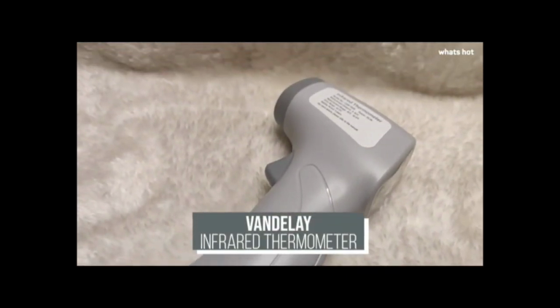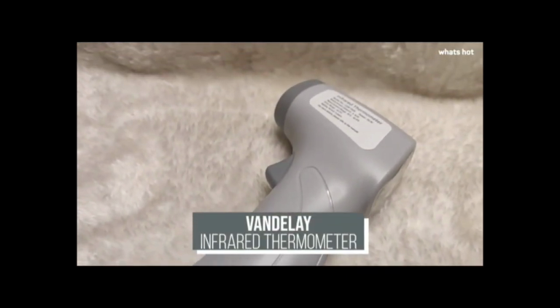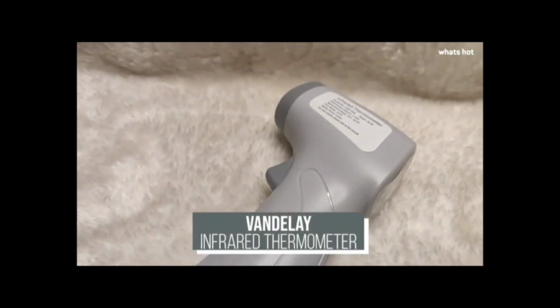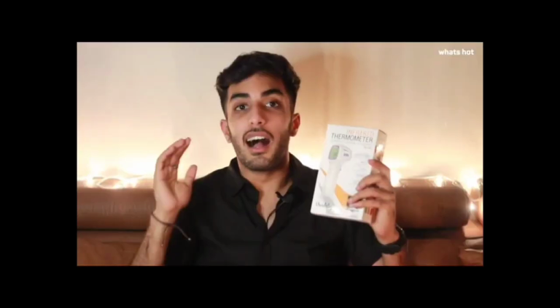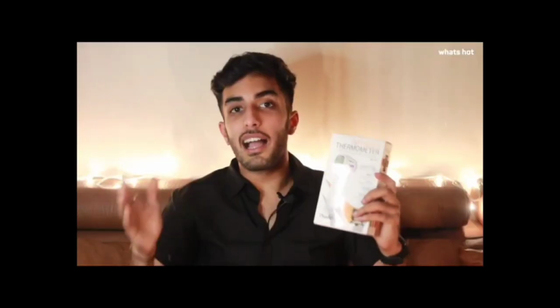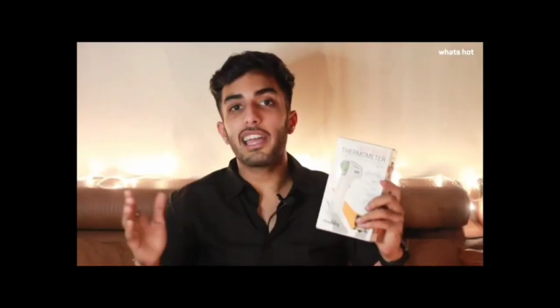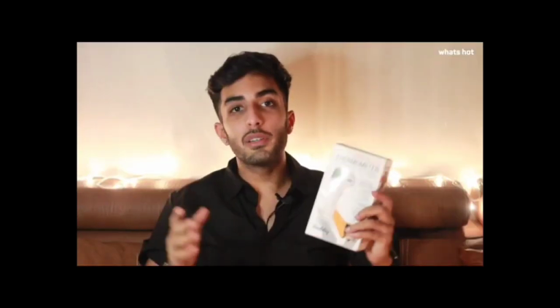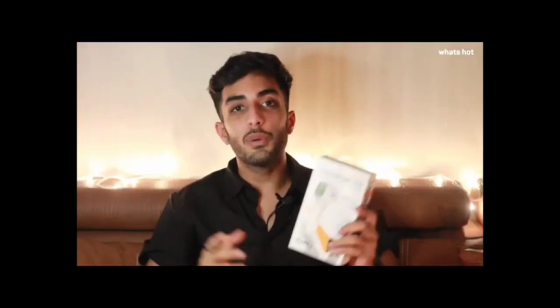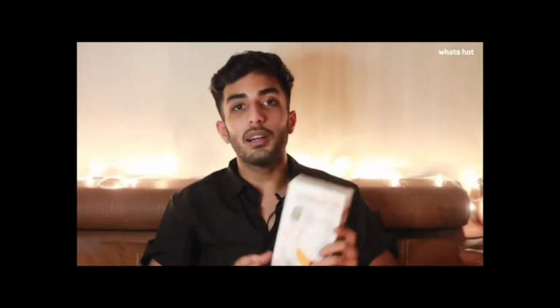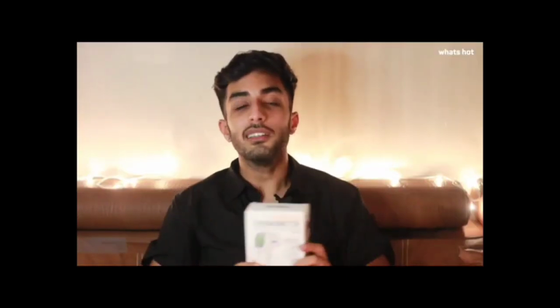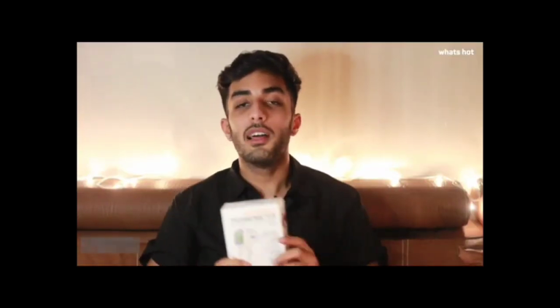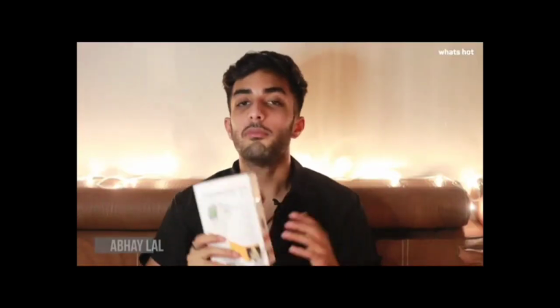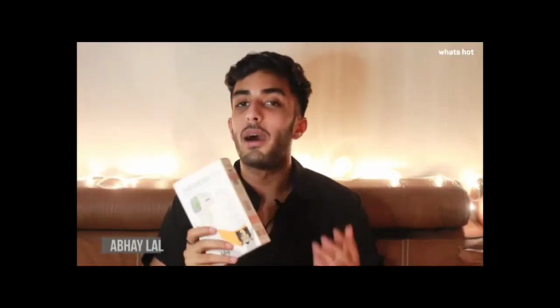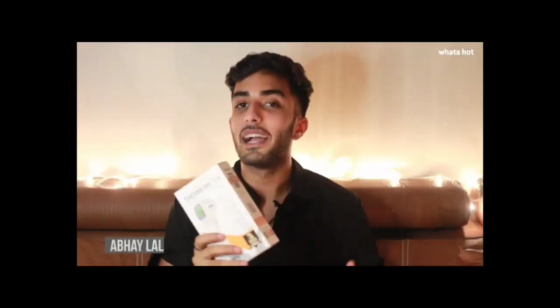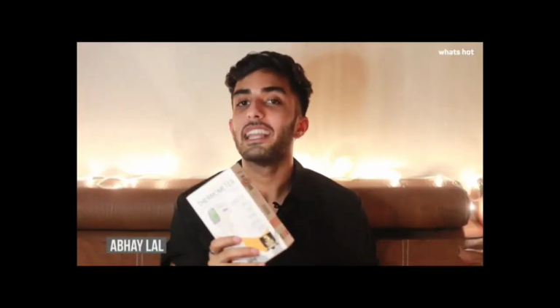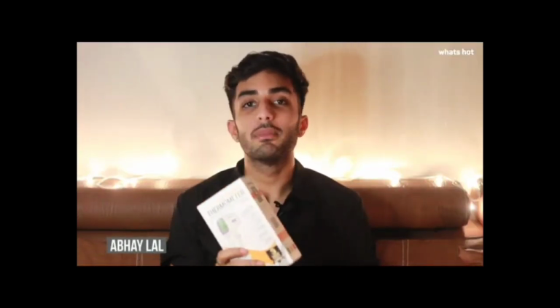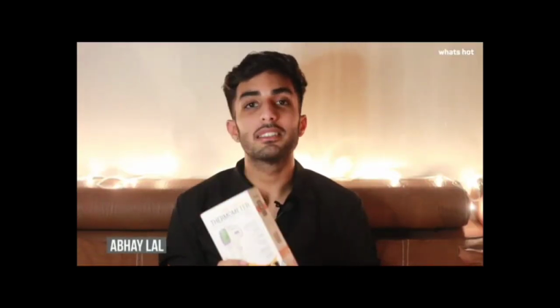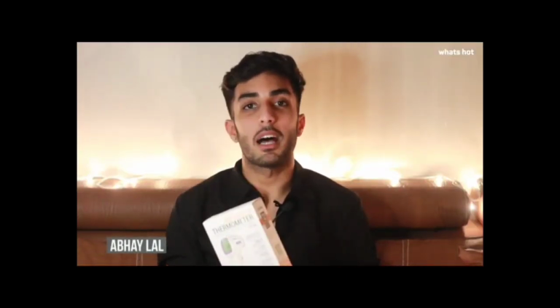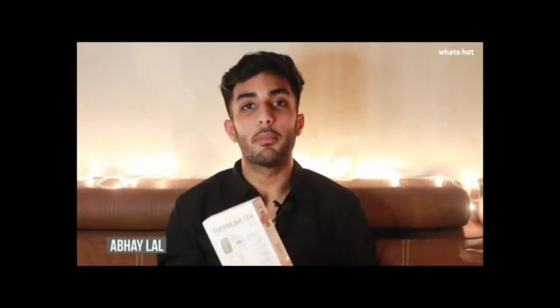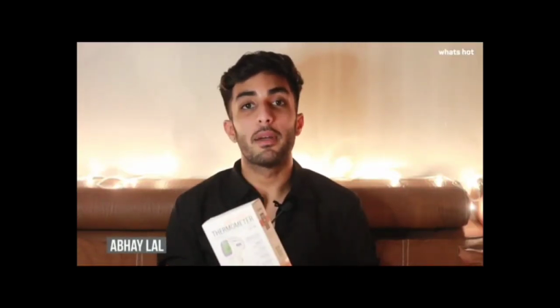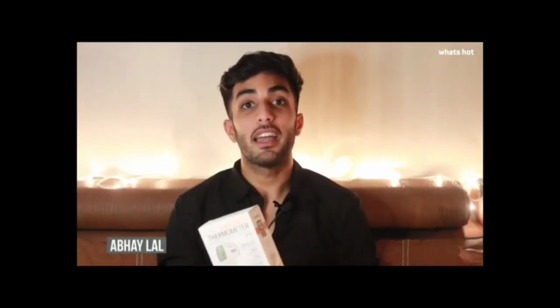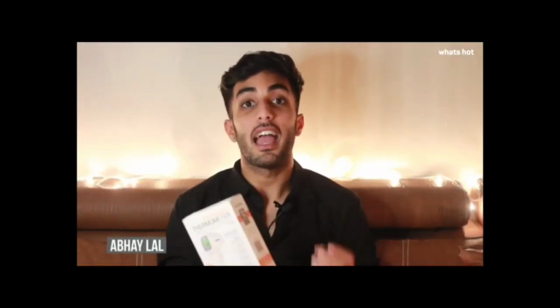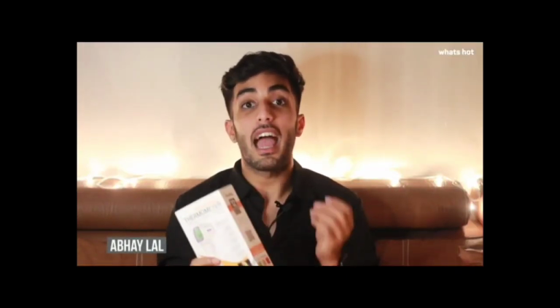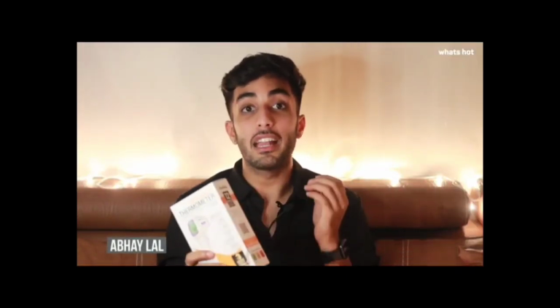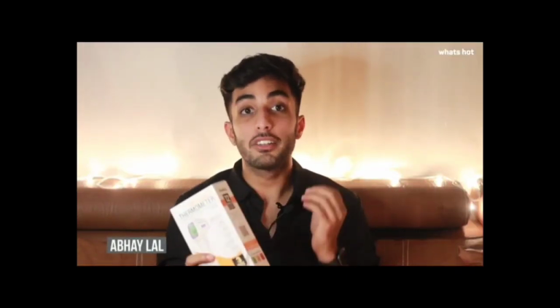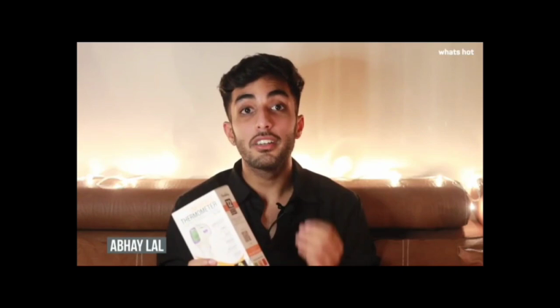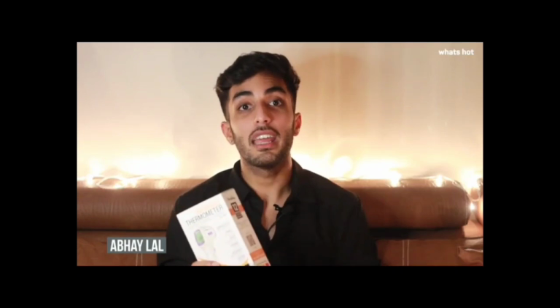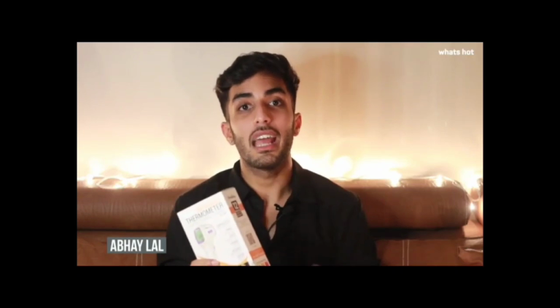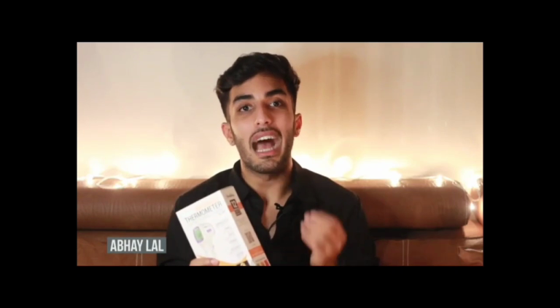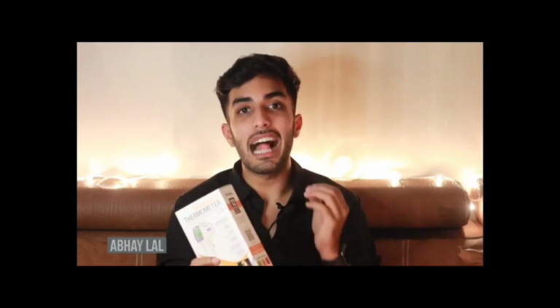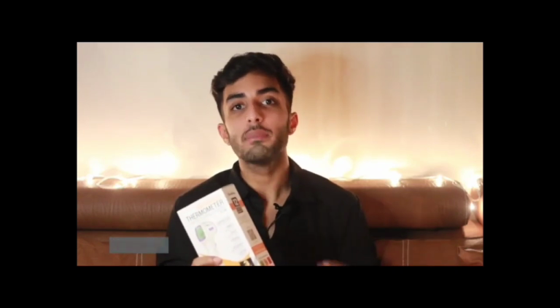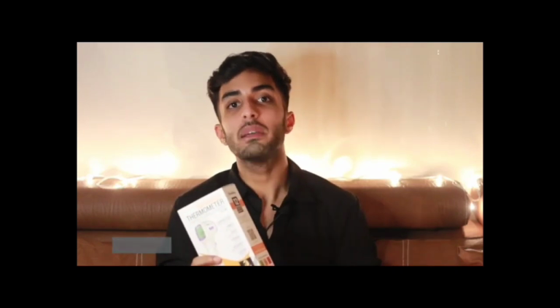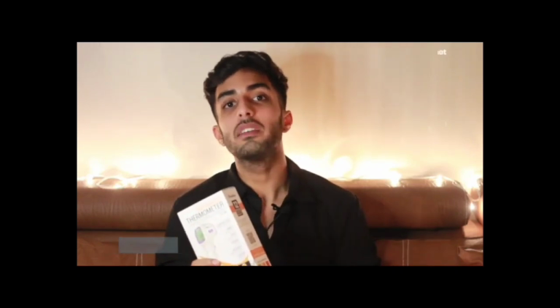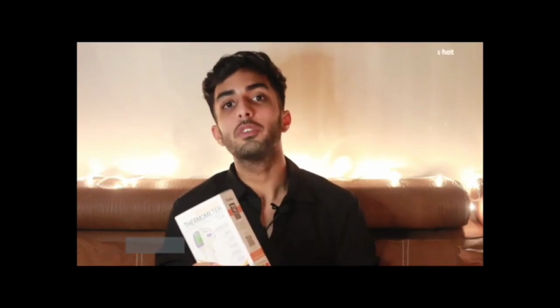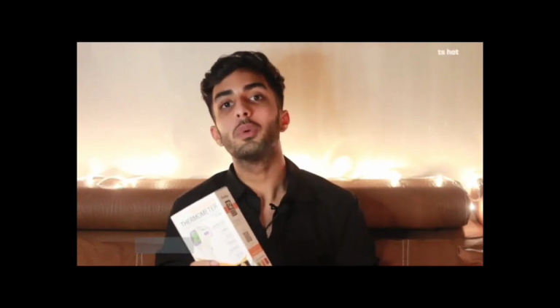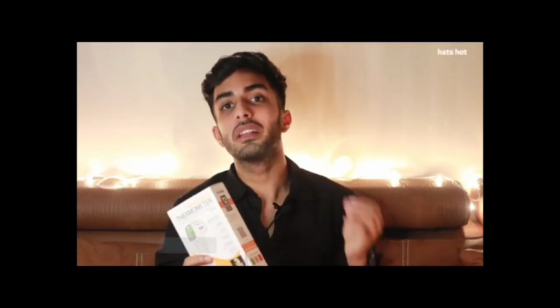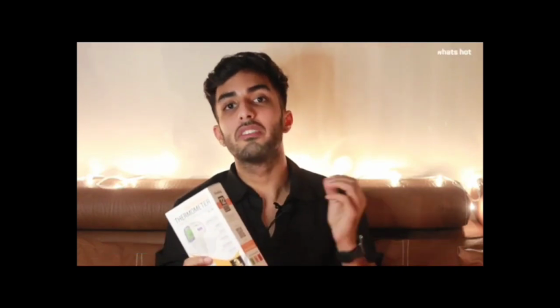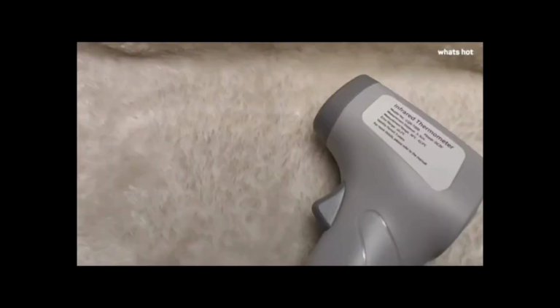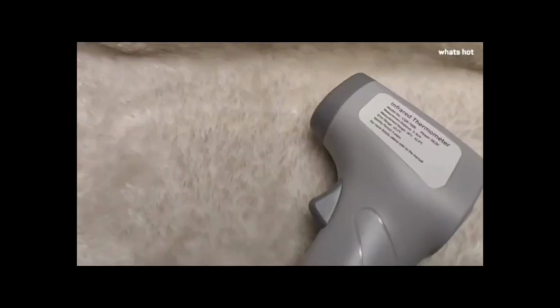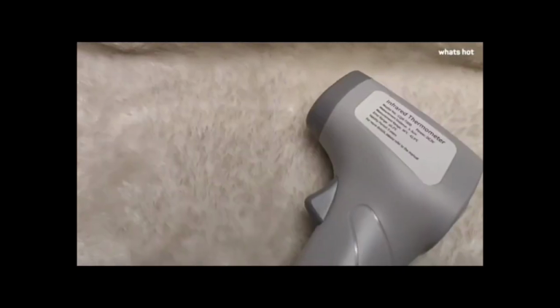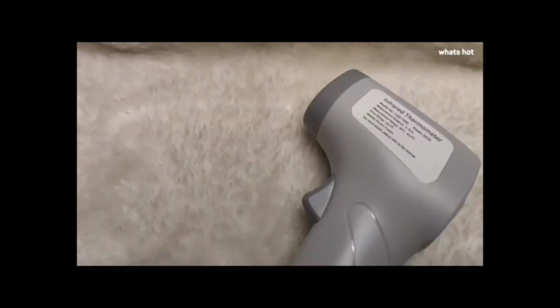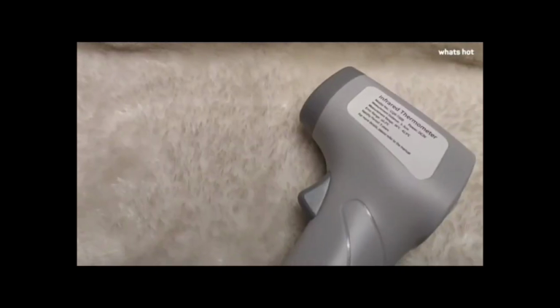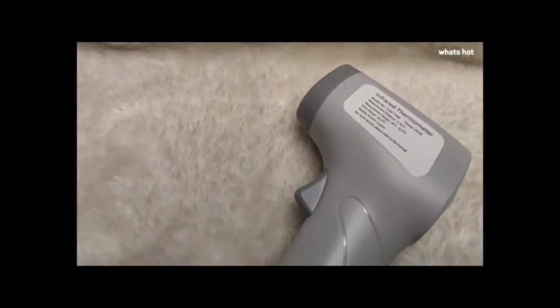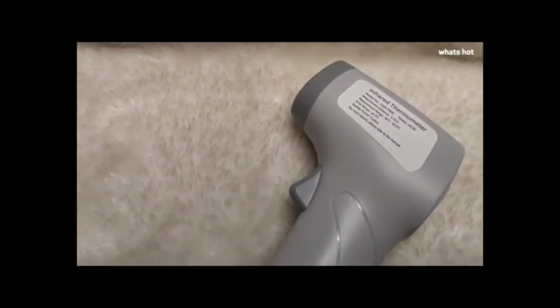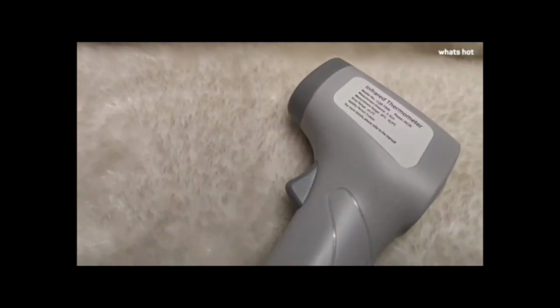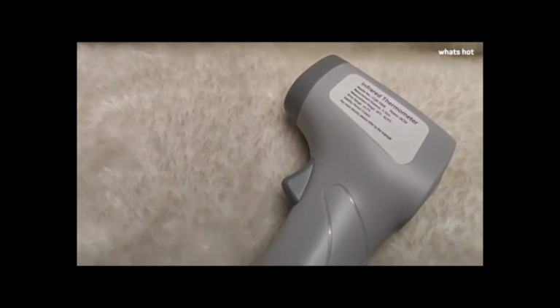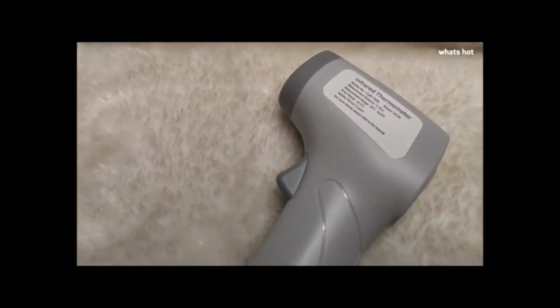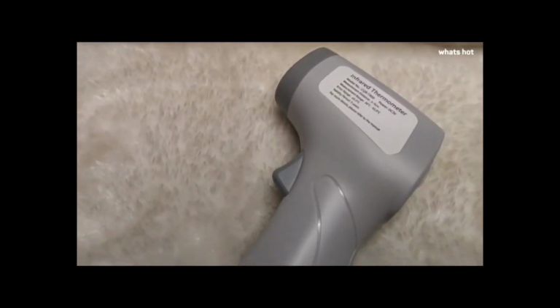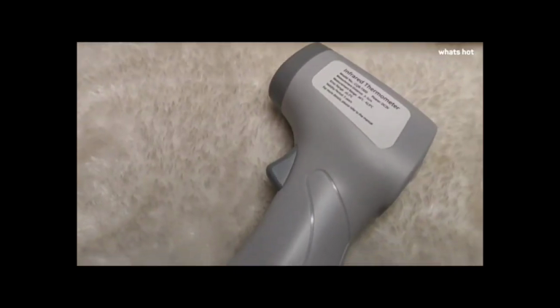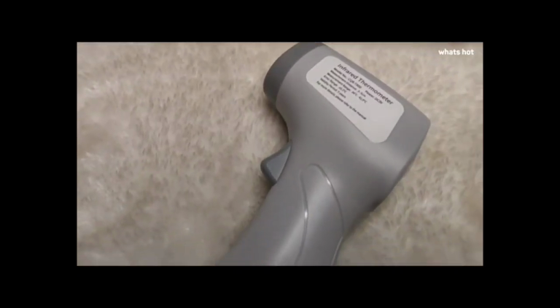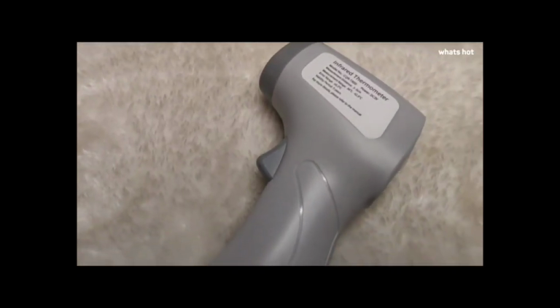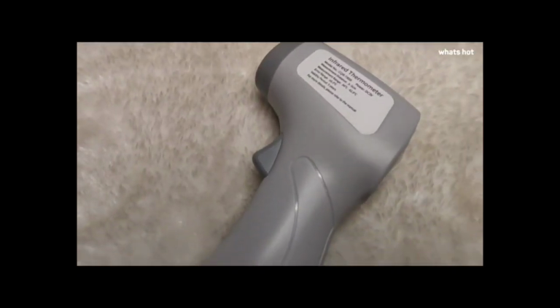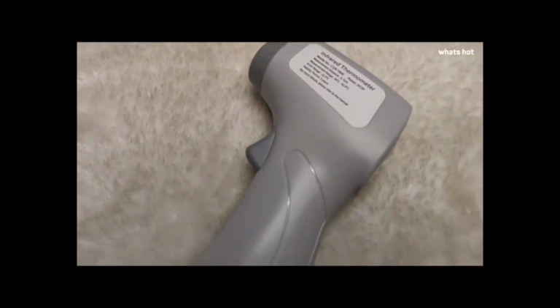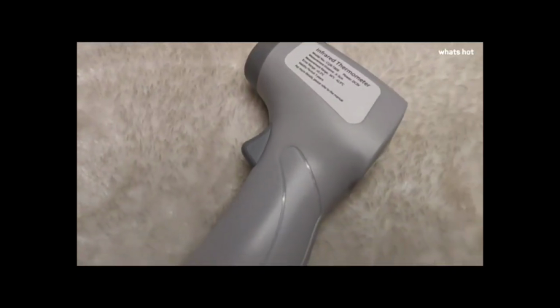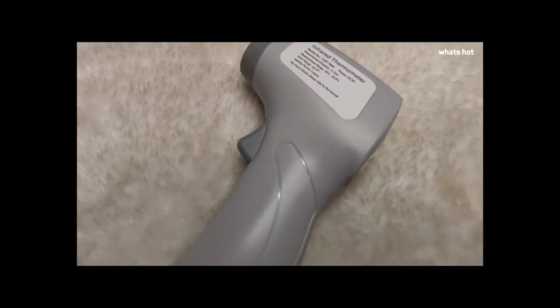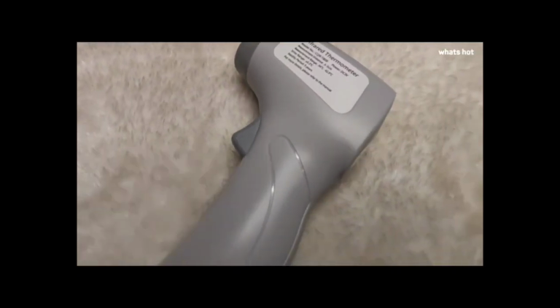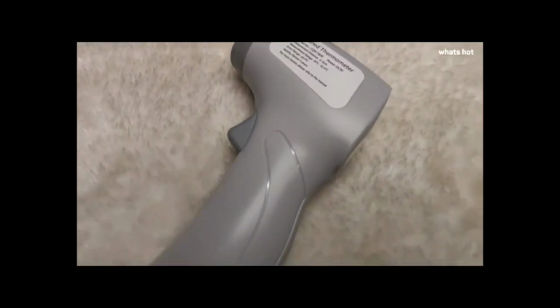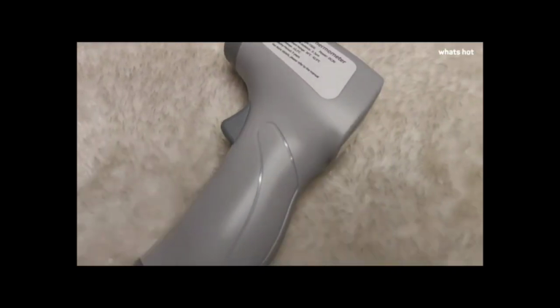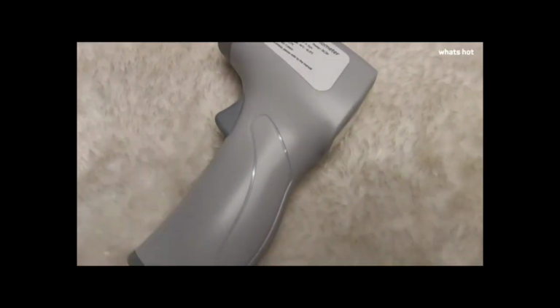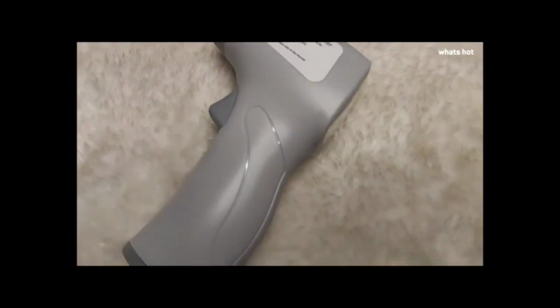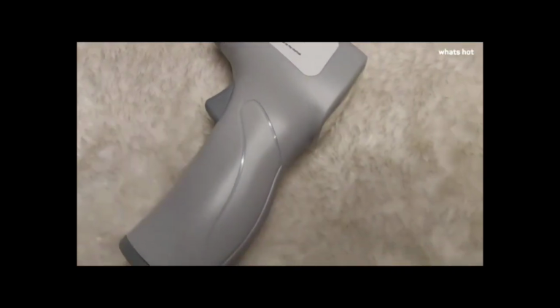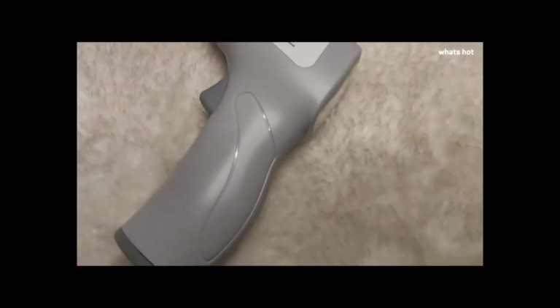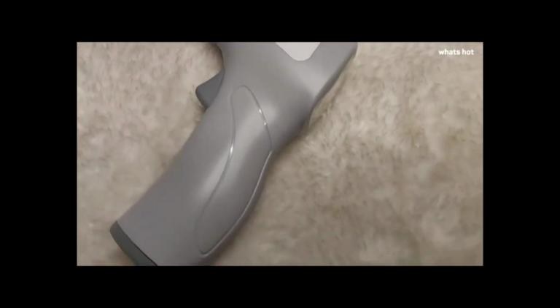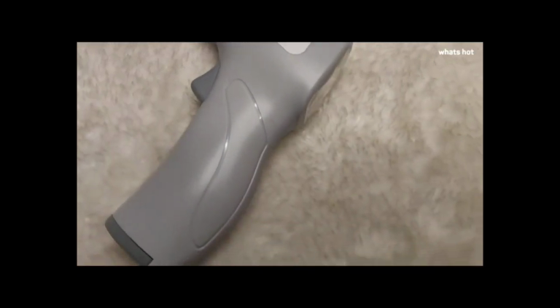Hi everyone, my name is Abhay and today I'll be reviewing the Vandley Infrared Thermometer. So let's get started.